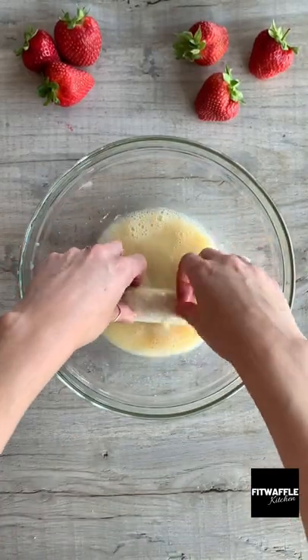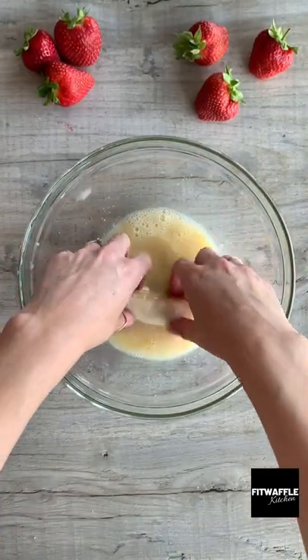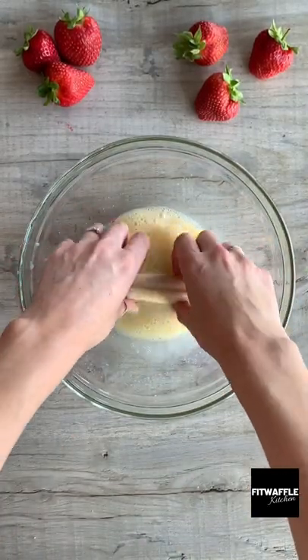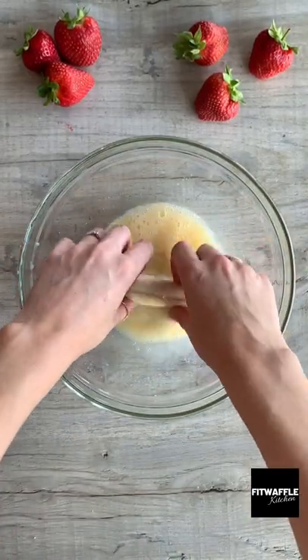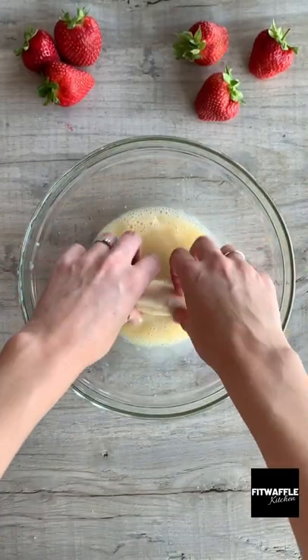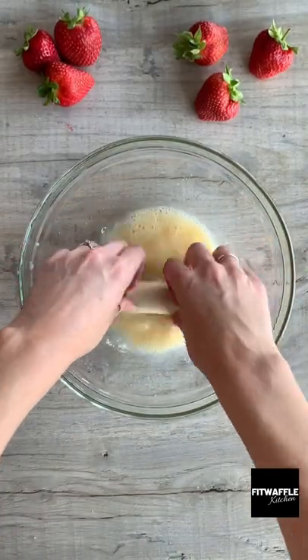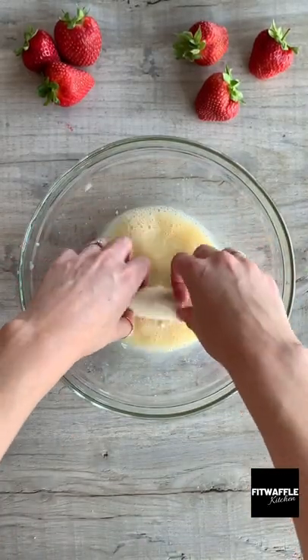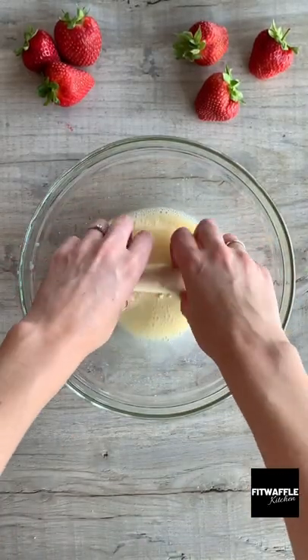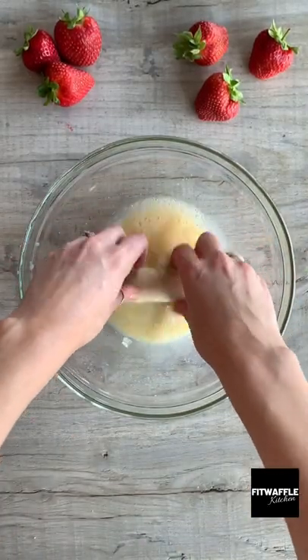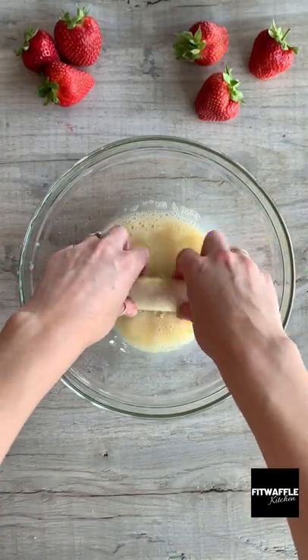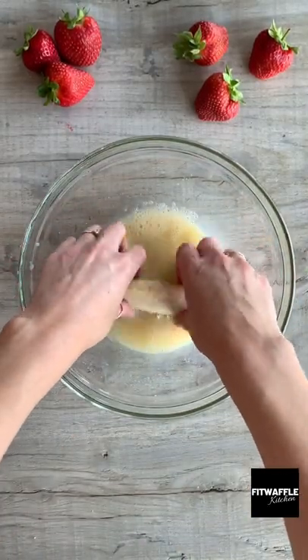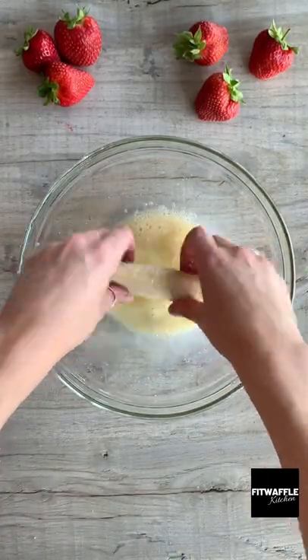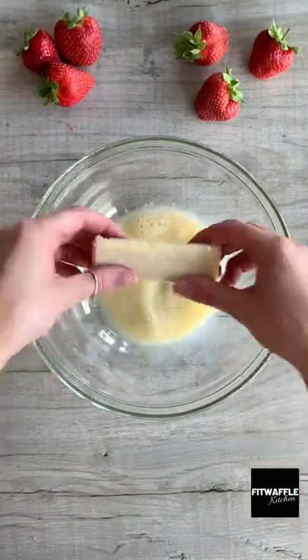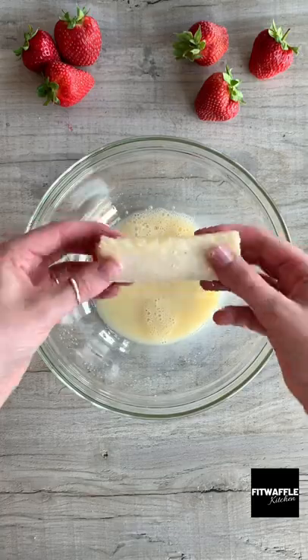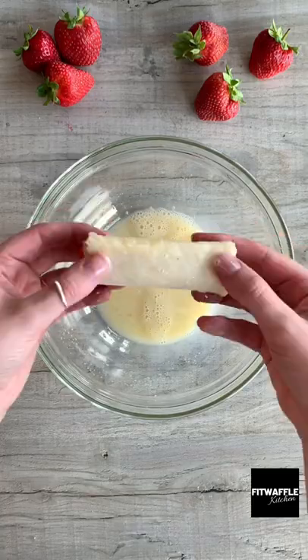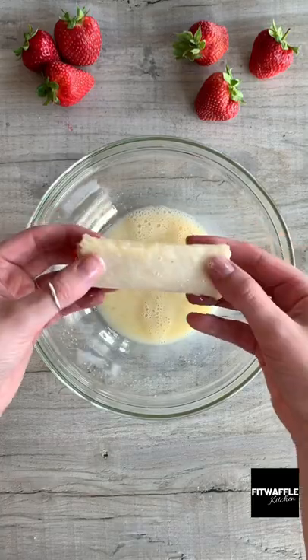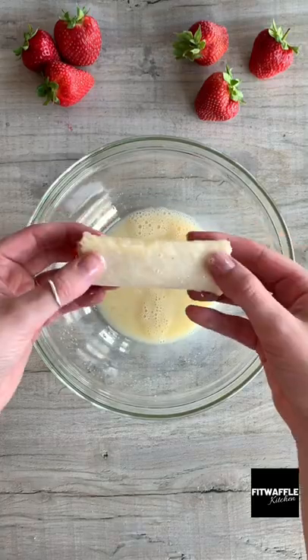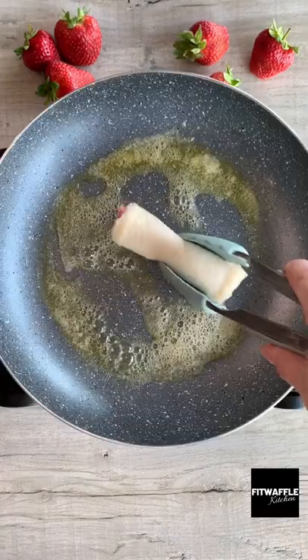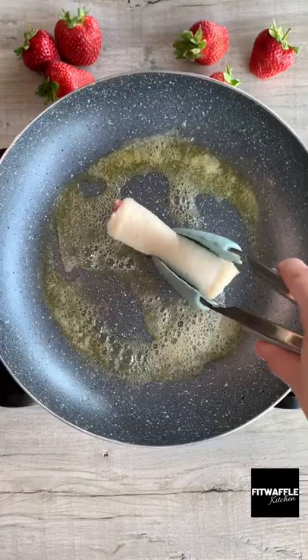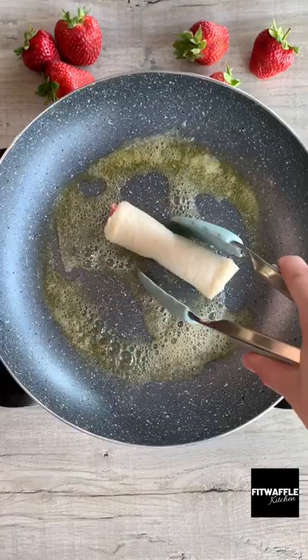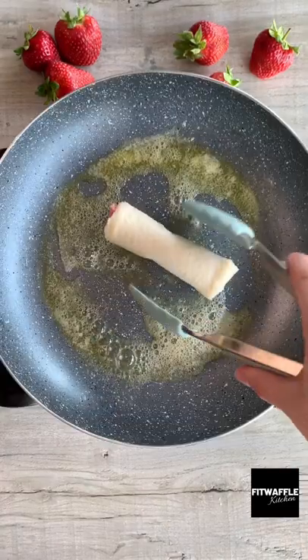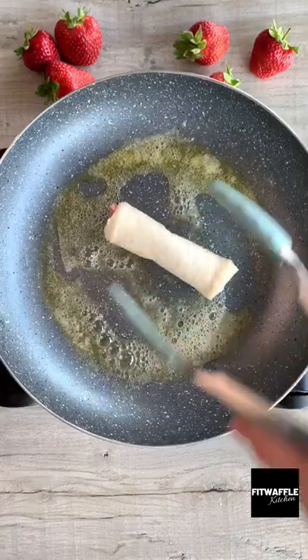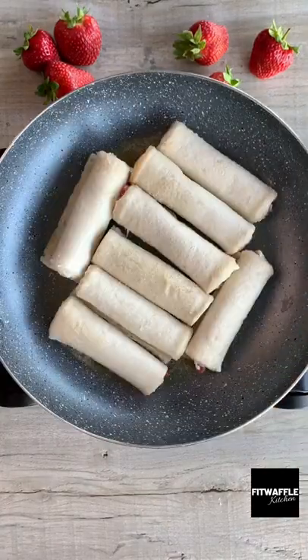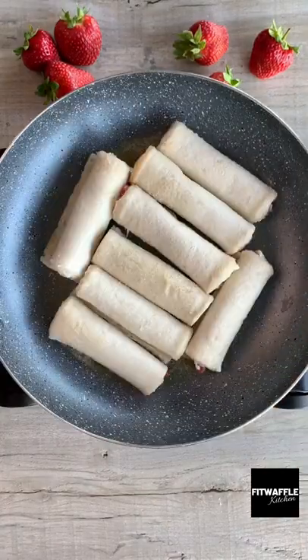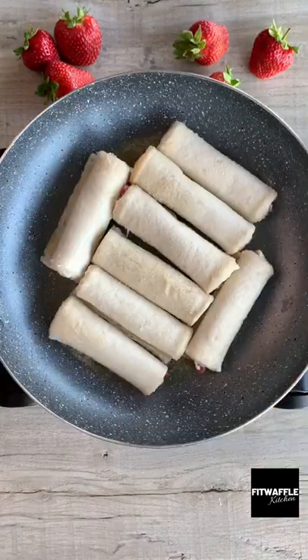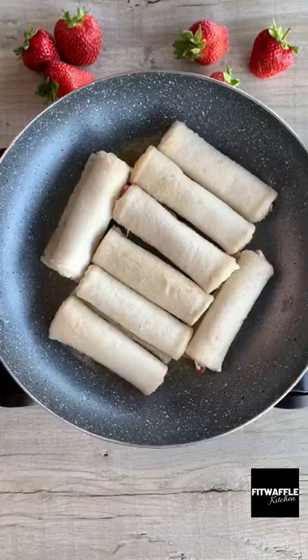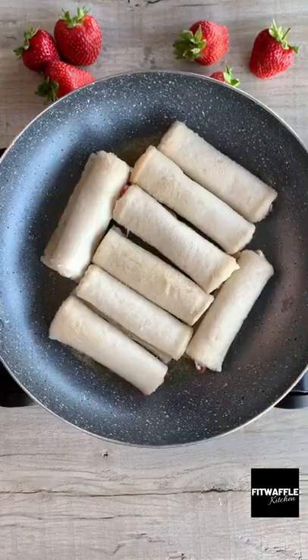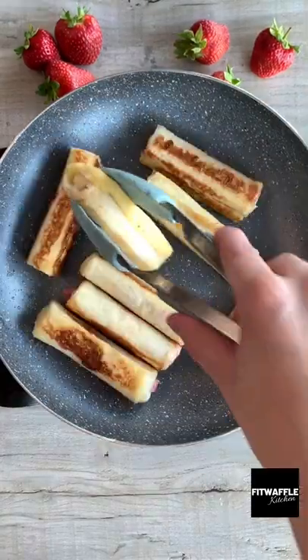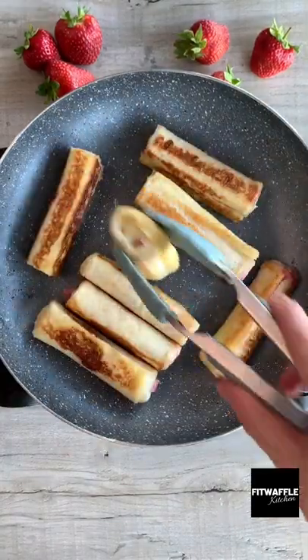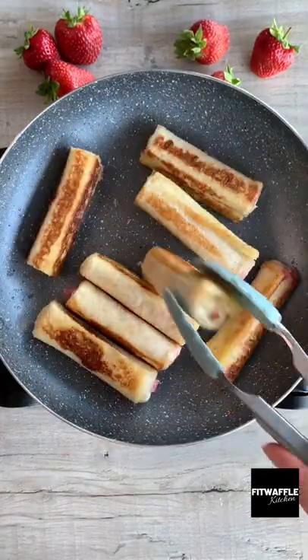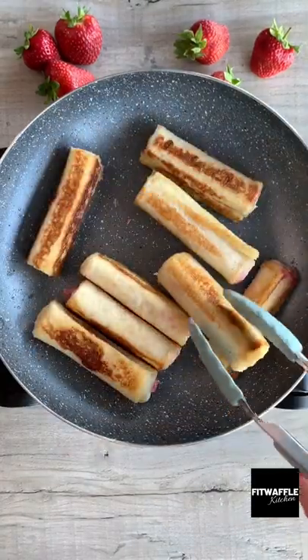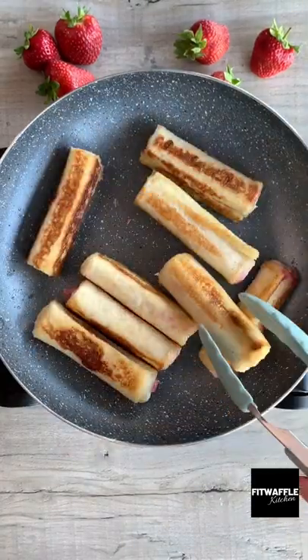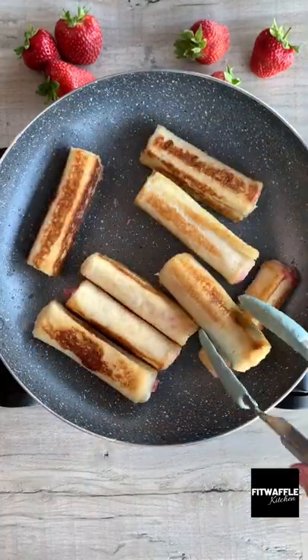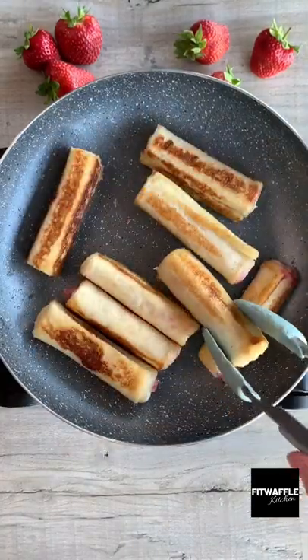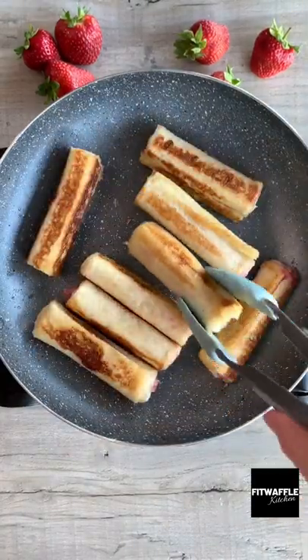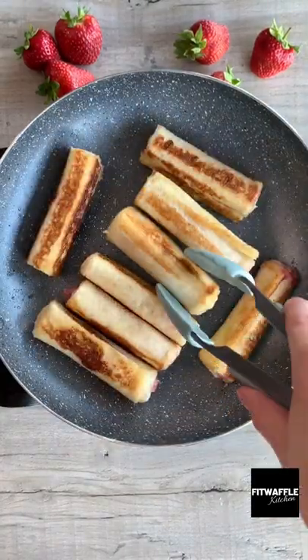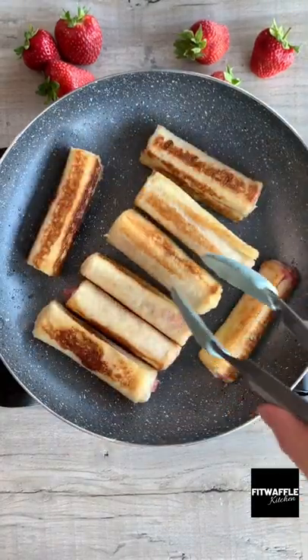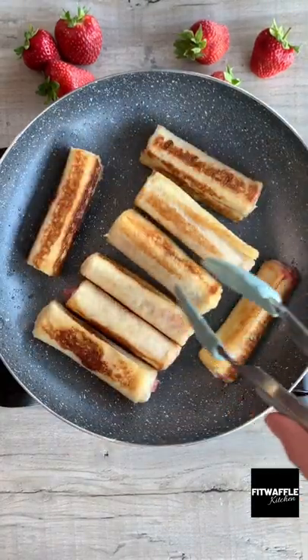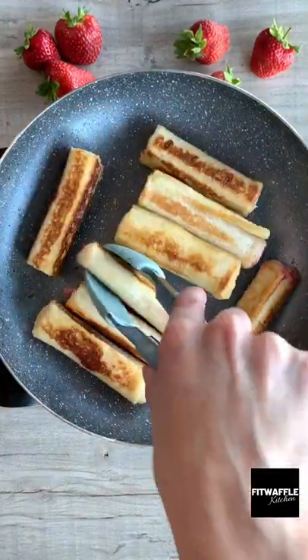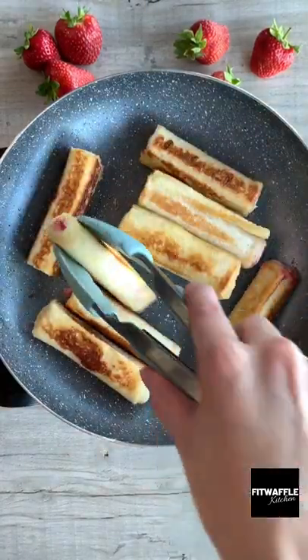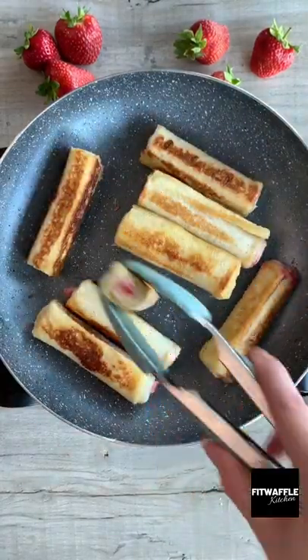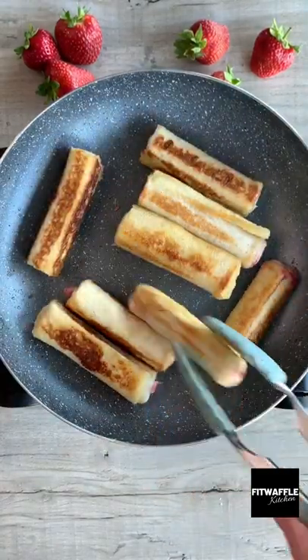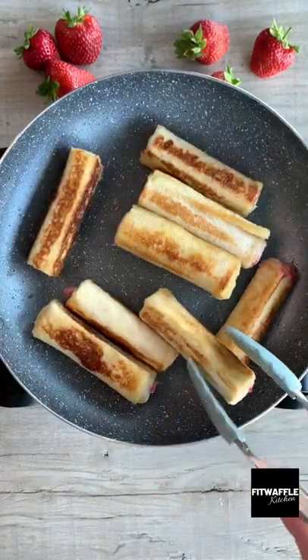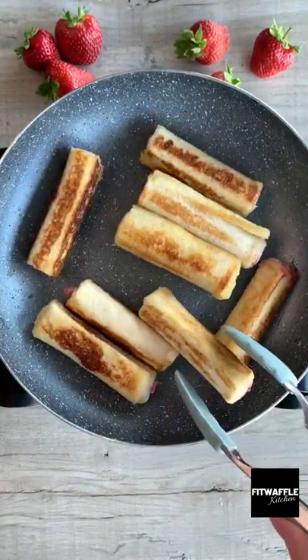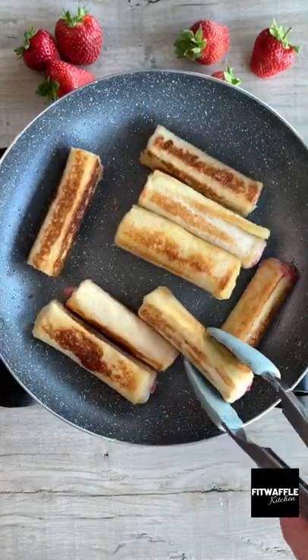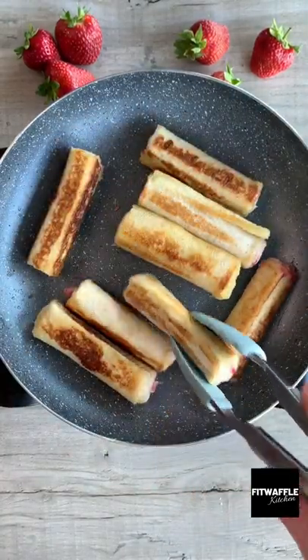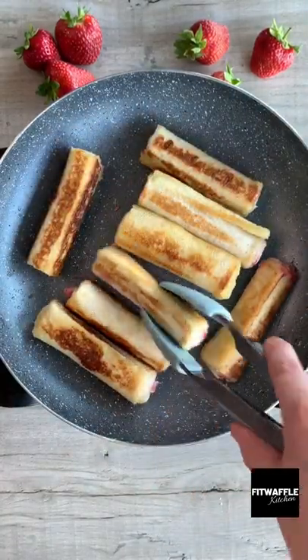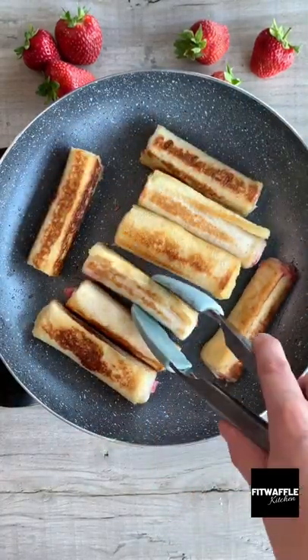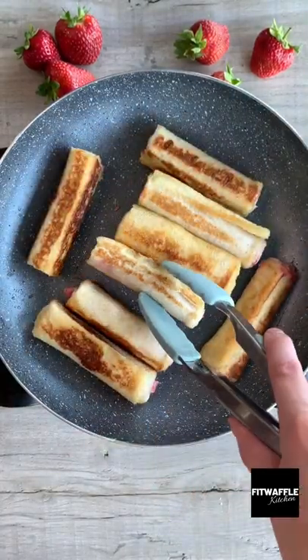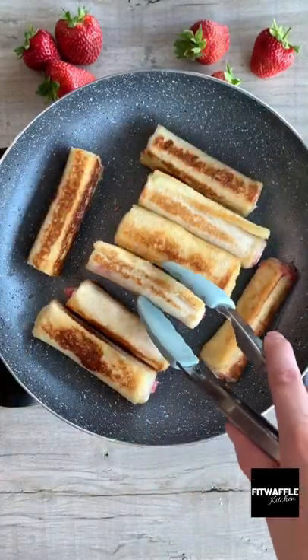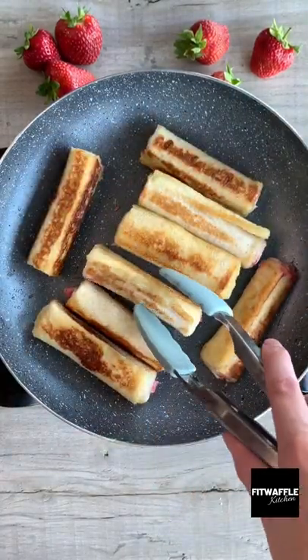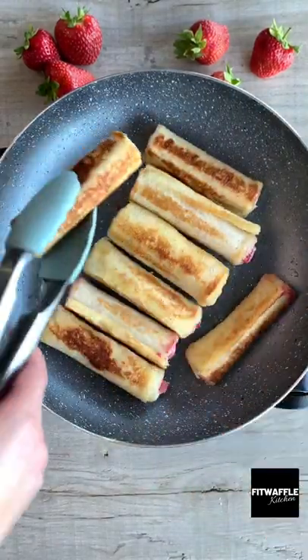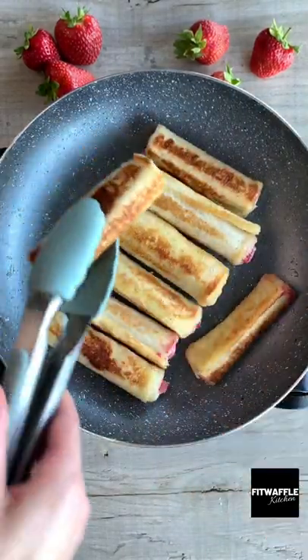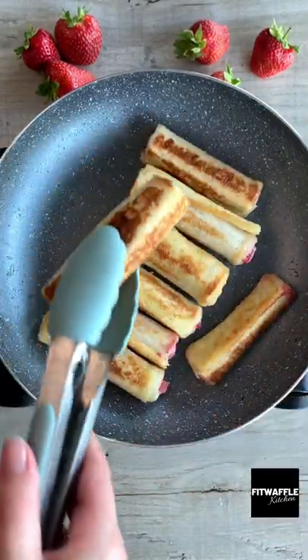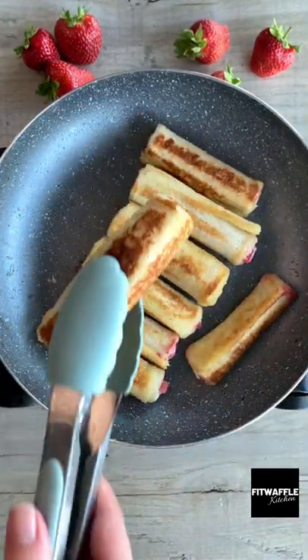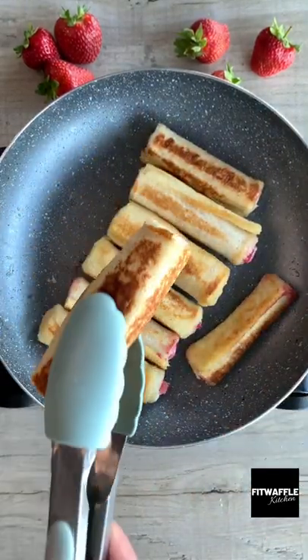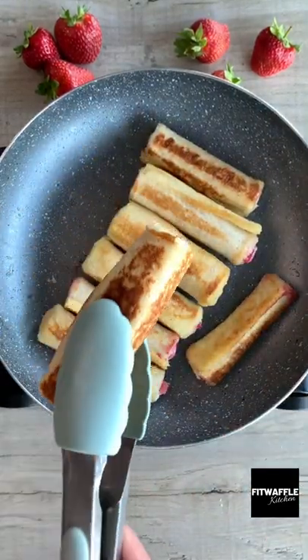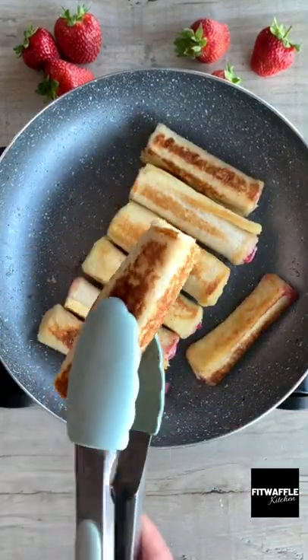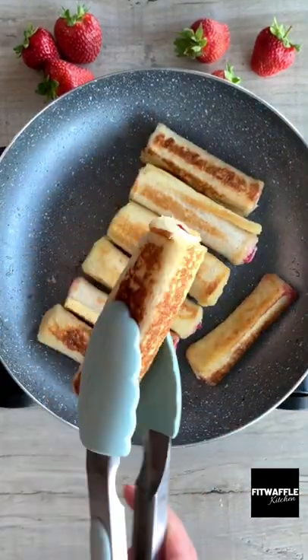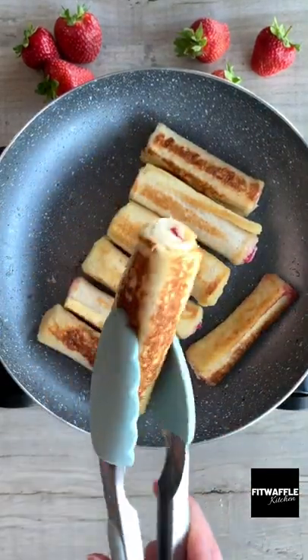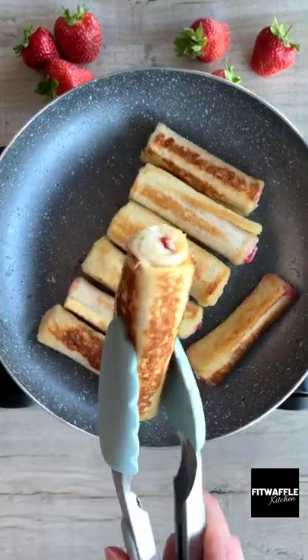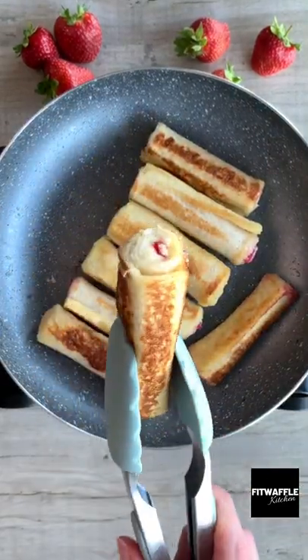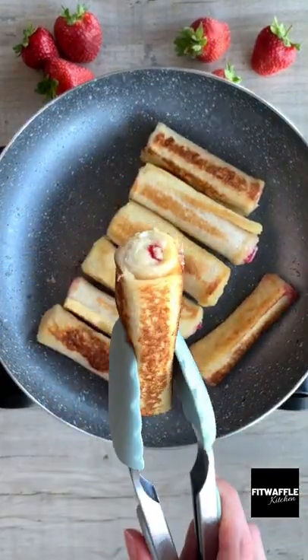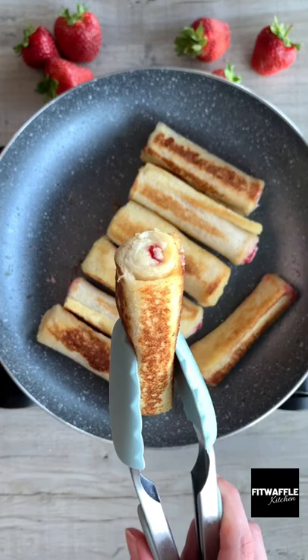You don't need to soak them. Place them into a frying pan with butter and cook on a medium heat, turning them each side until golden brown.